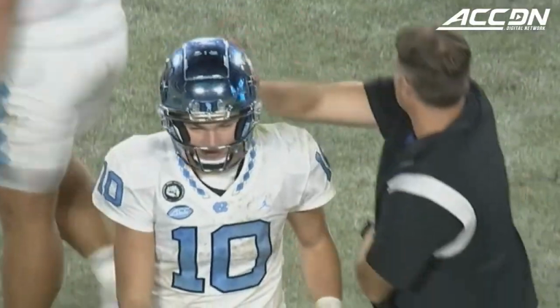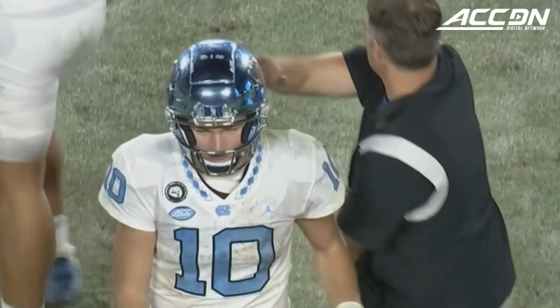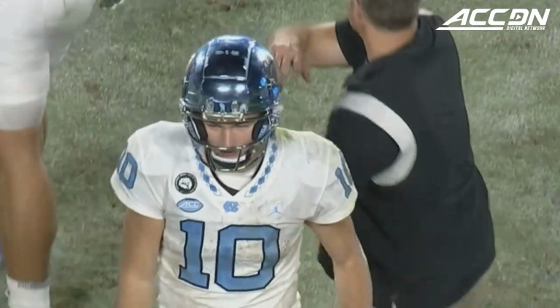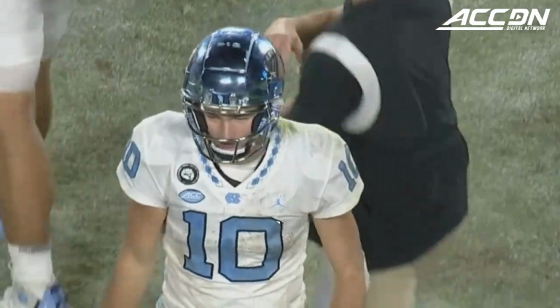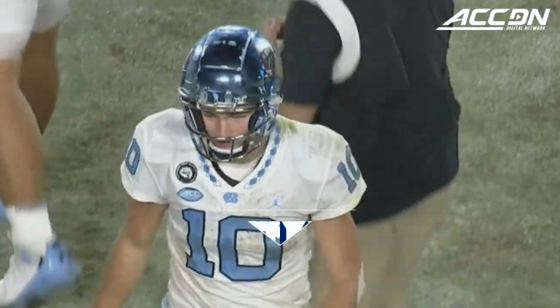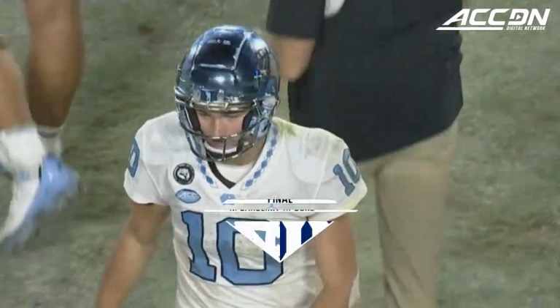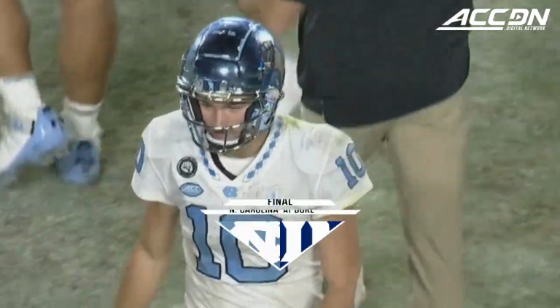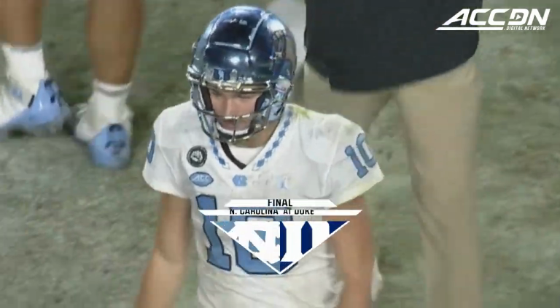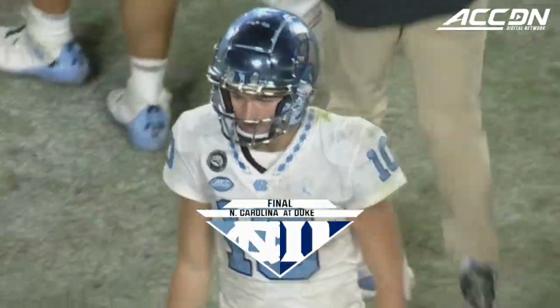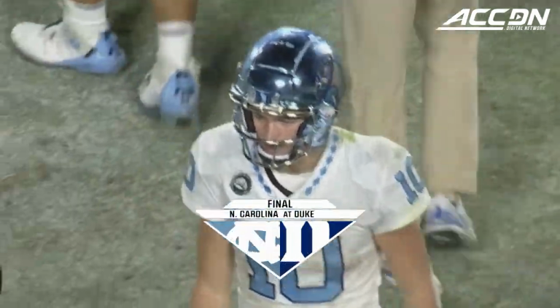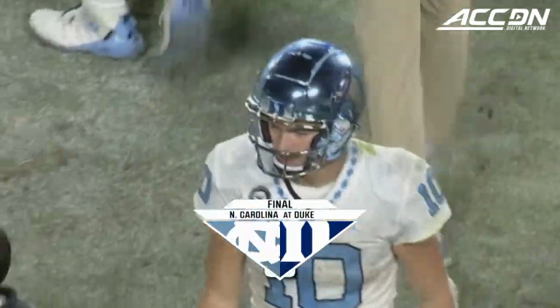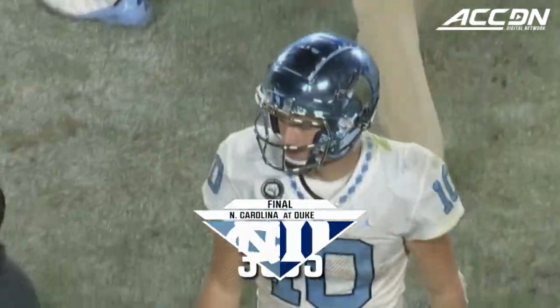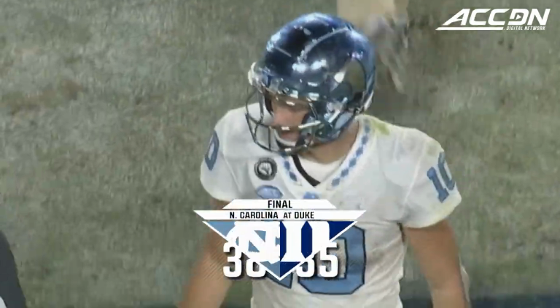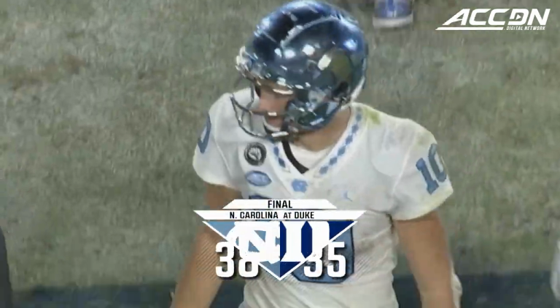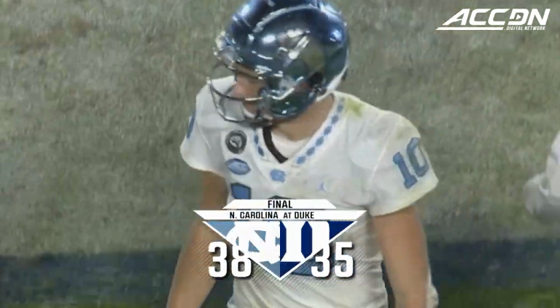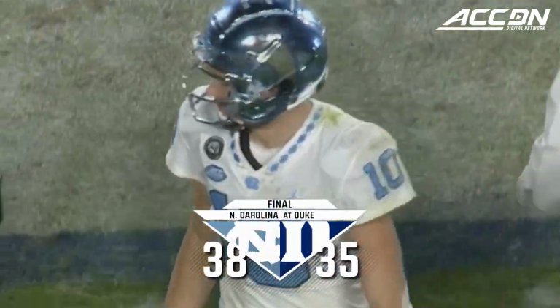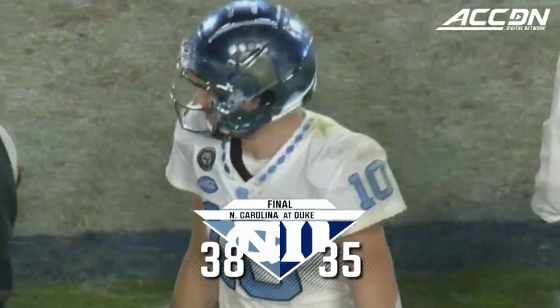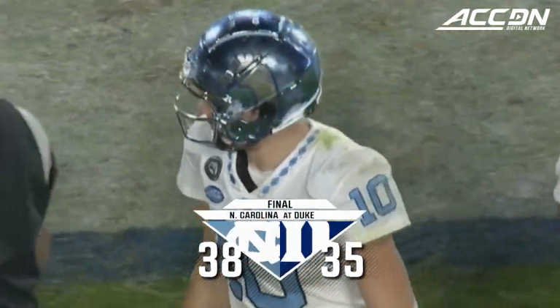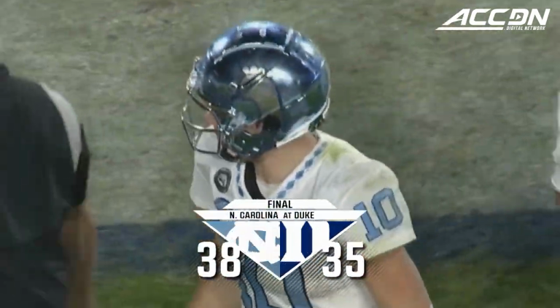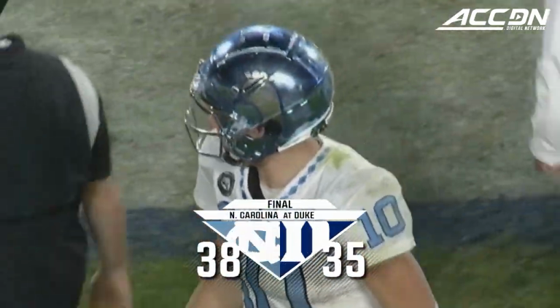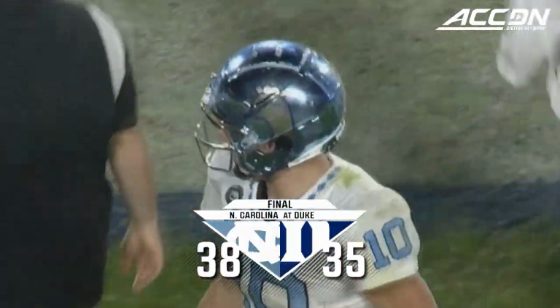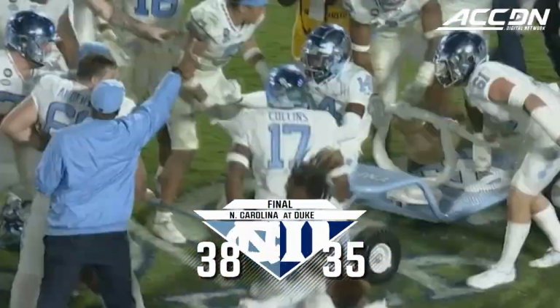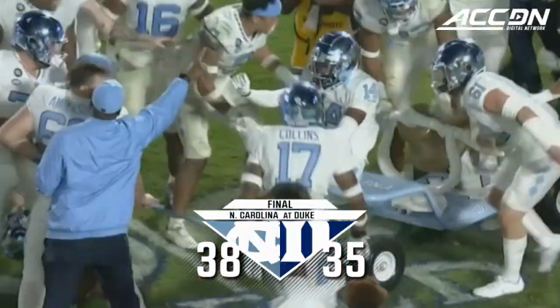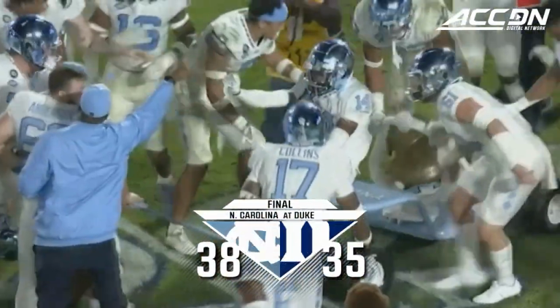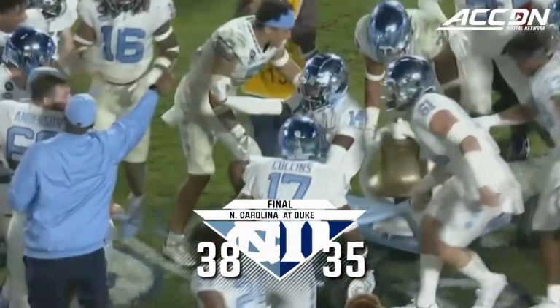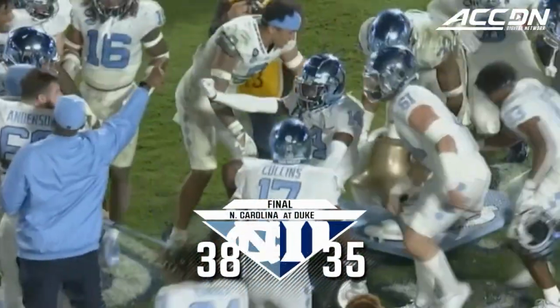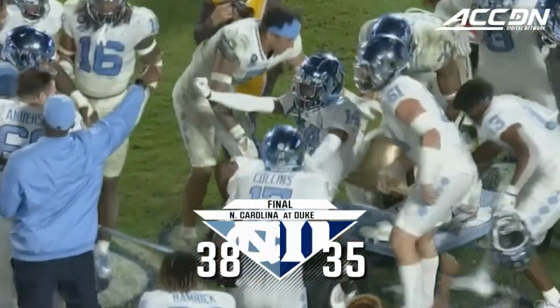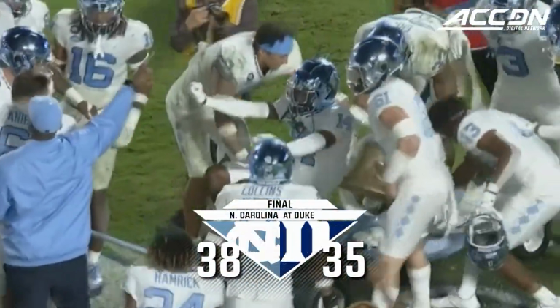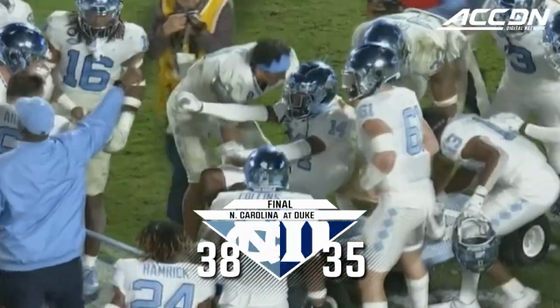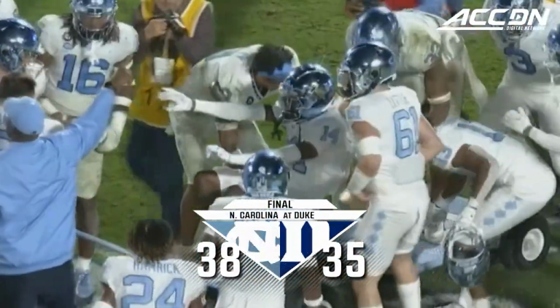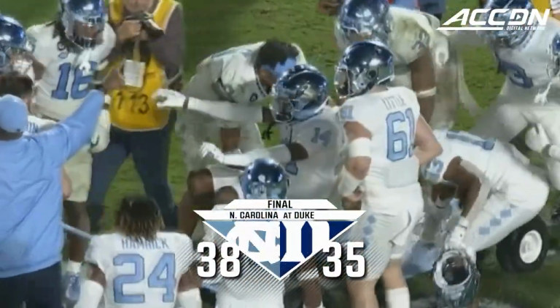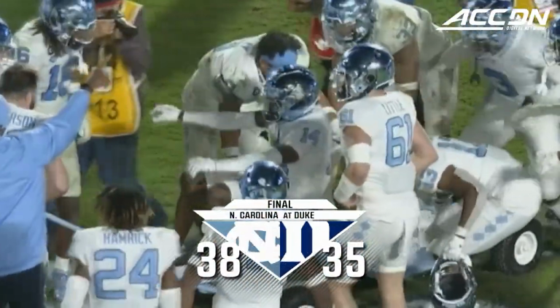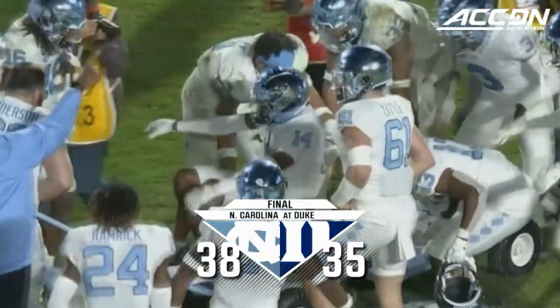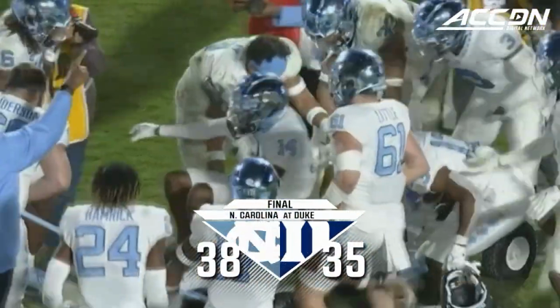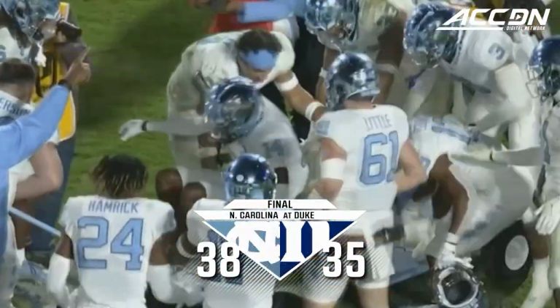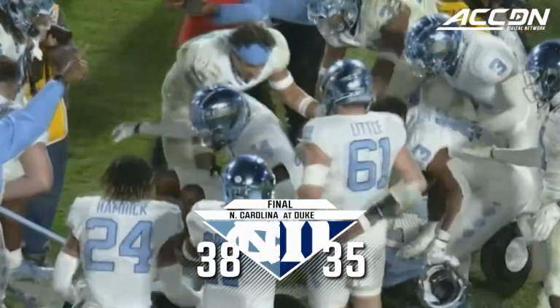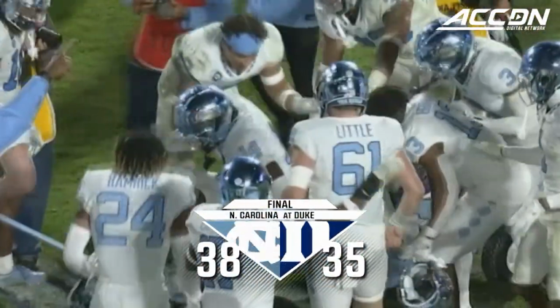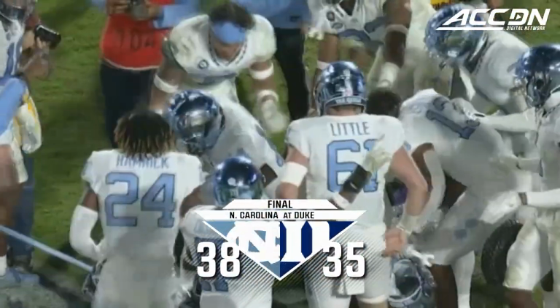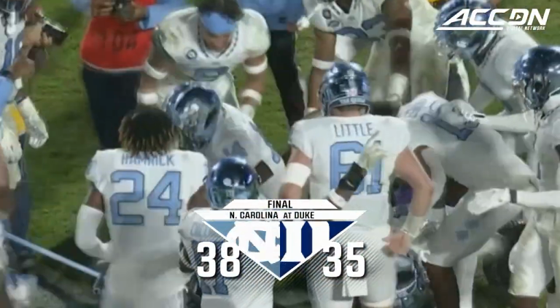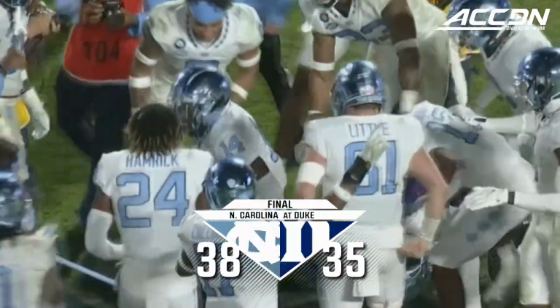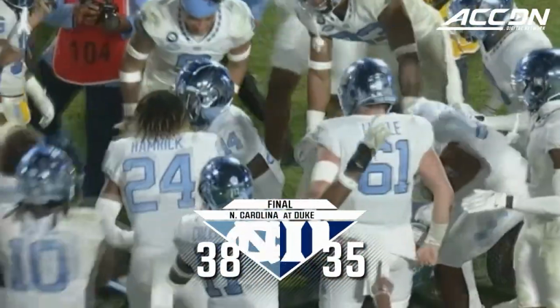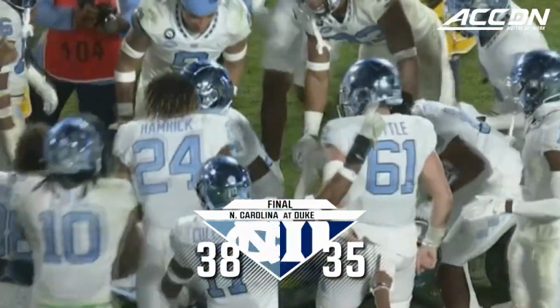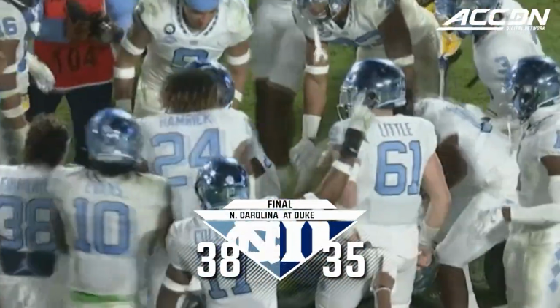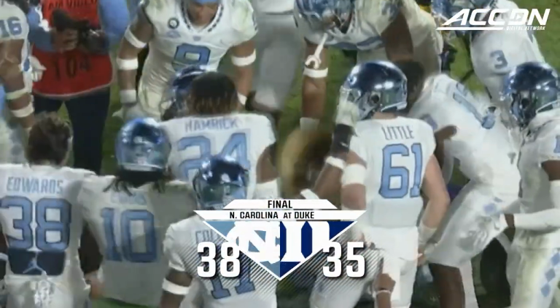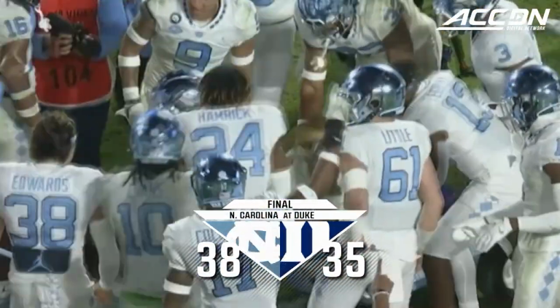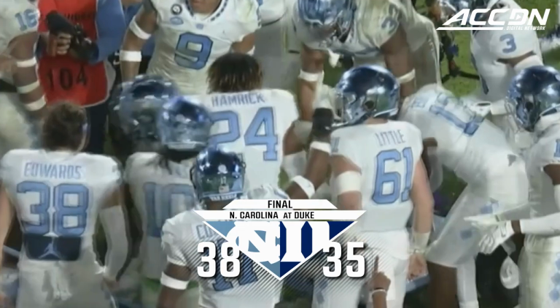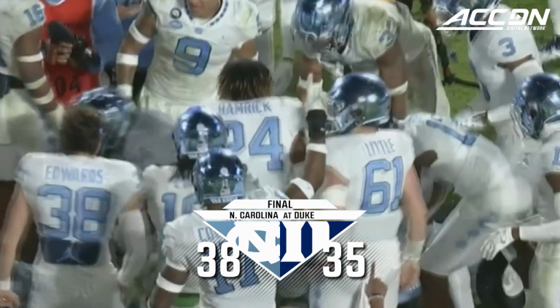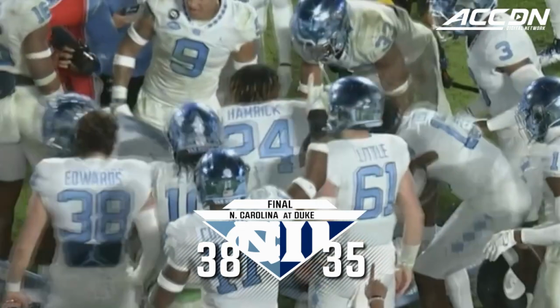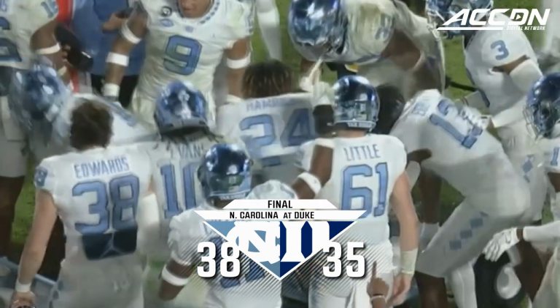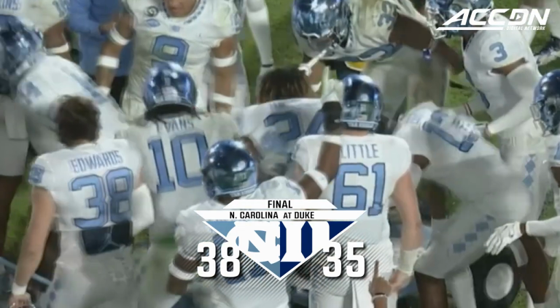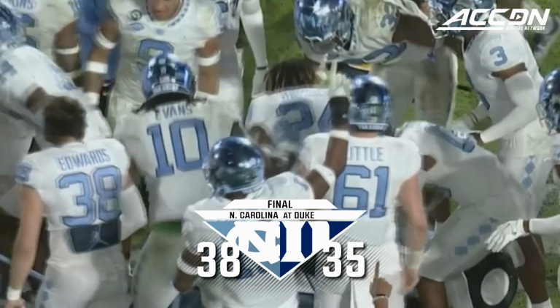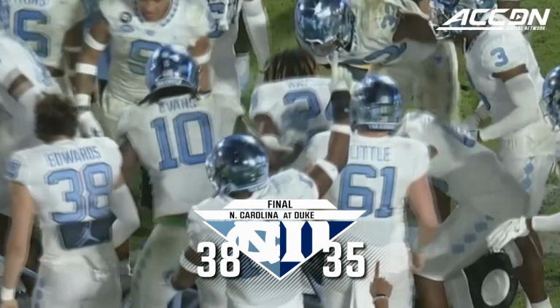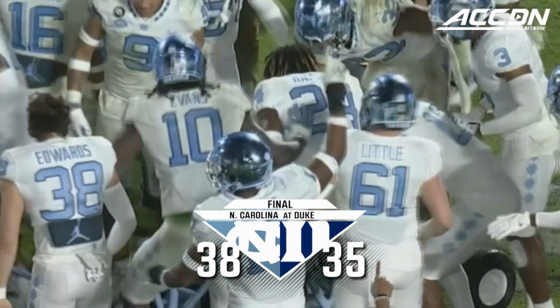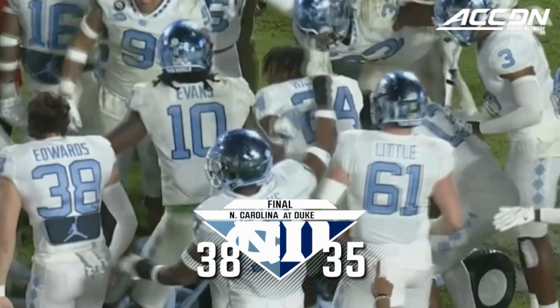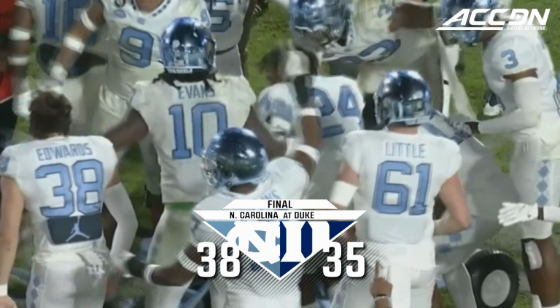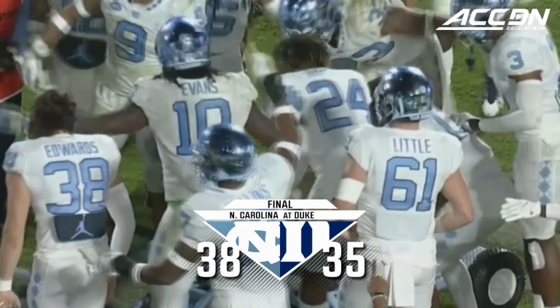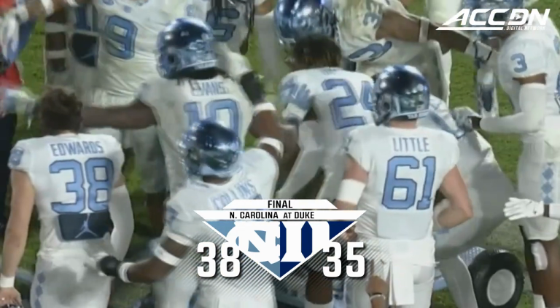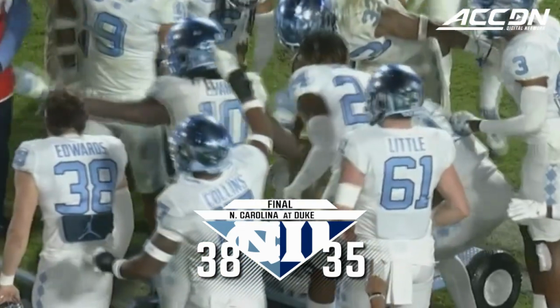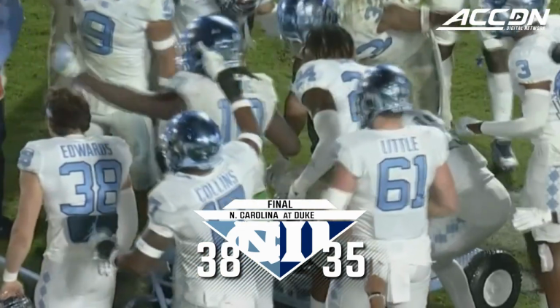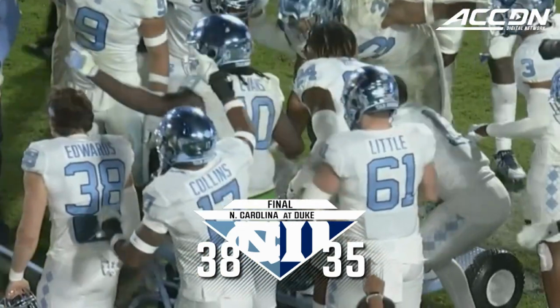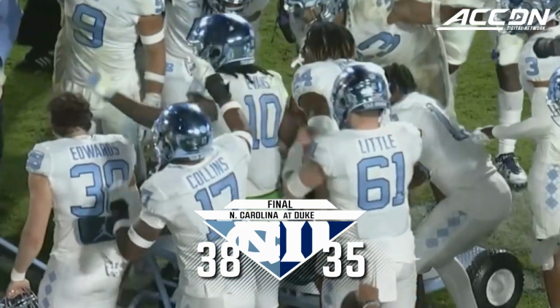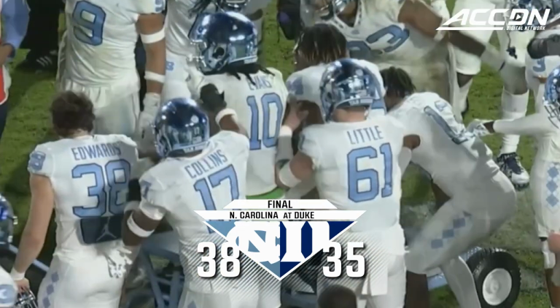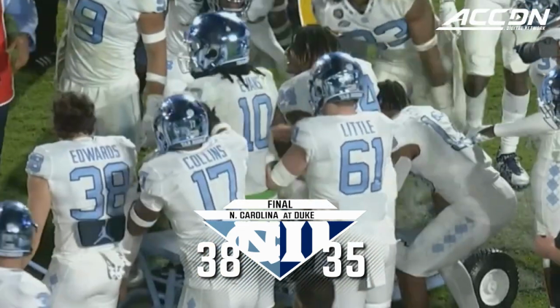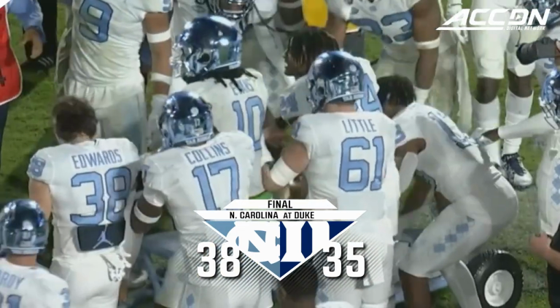Drake May, on a career night of 380 yards and three scores, gets the win against Duke.